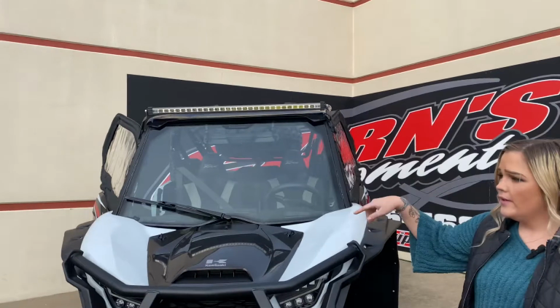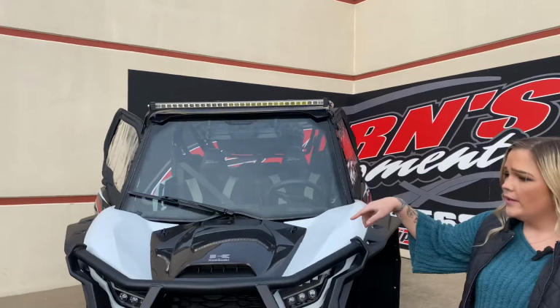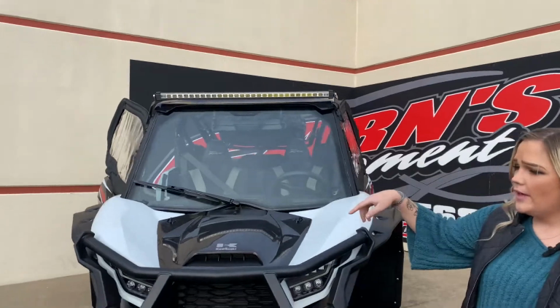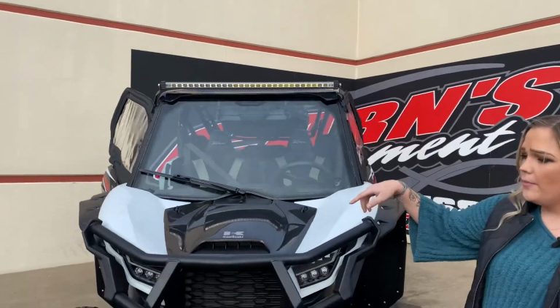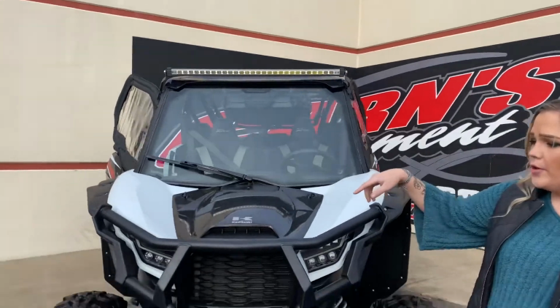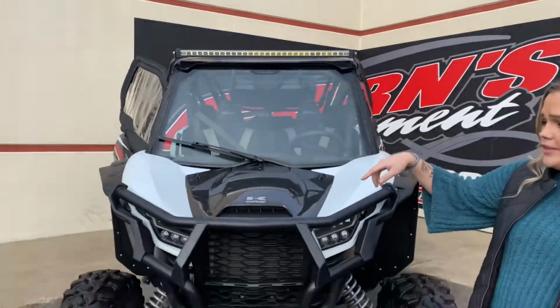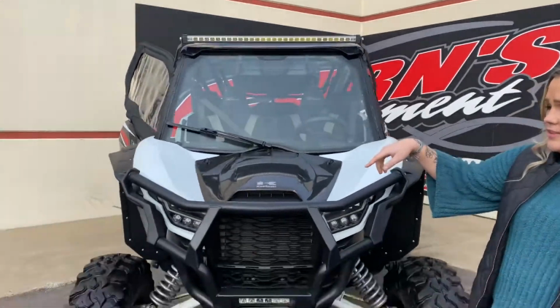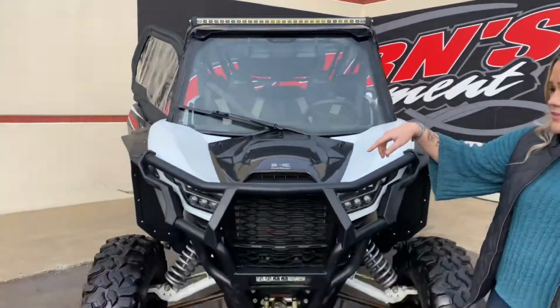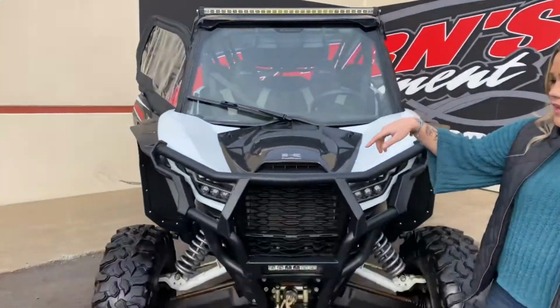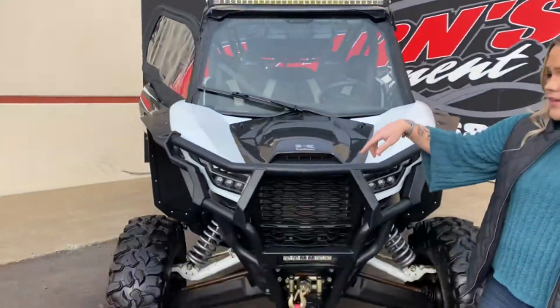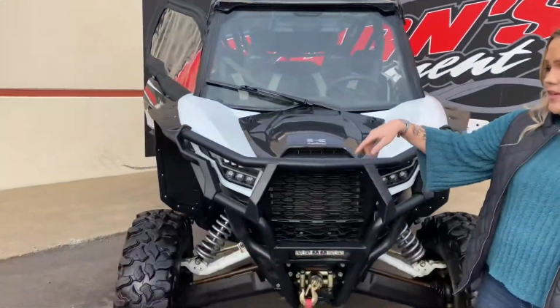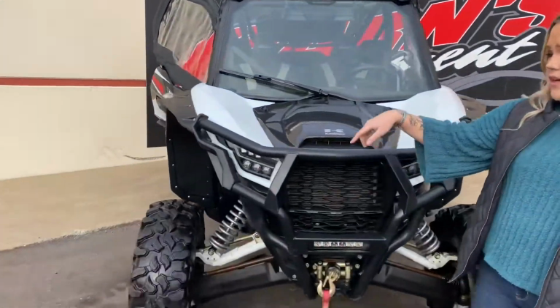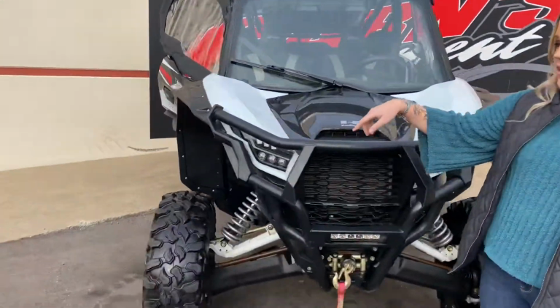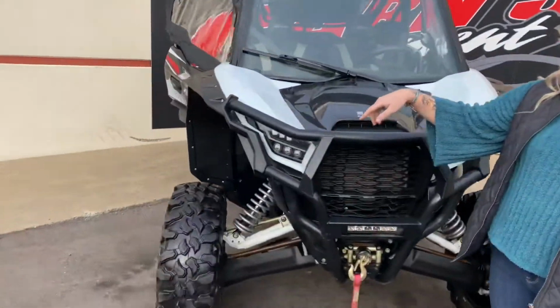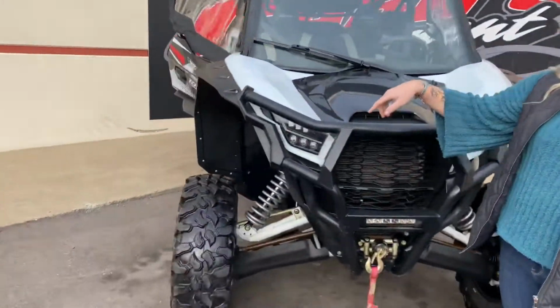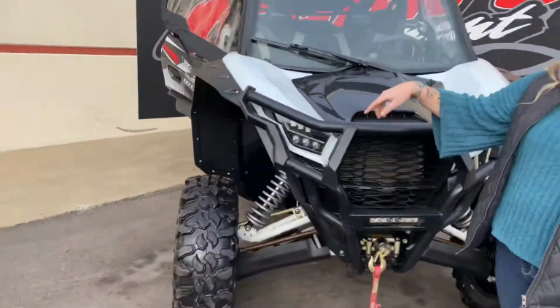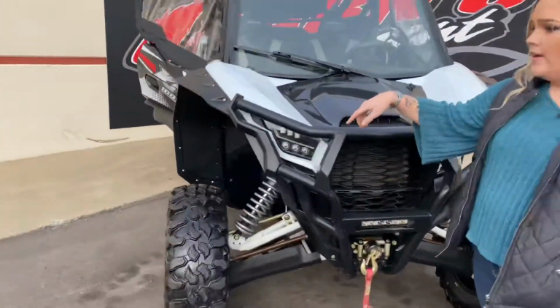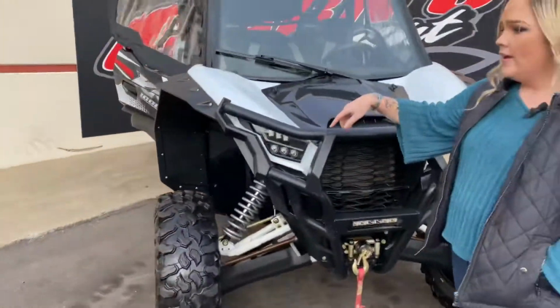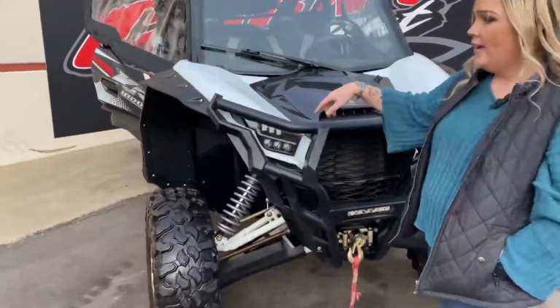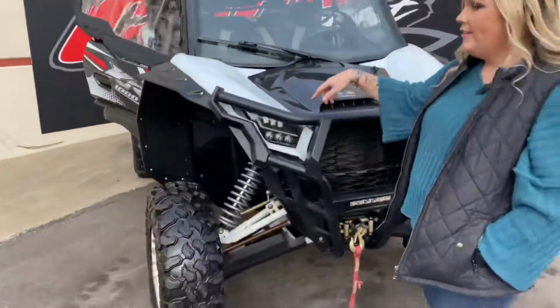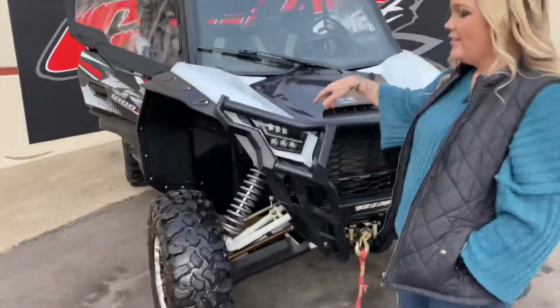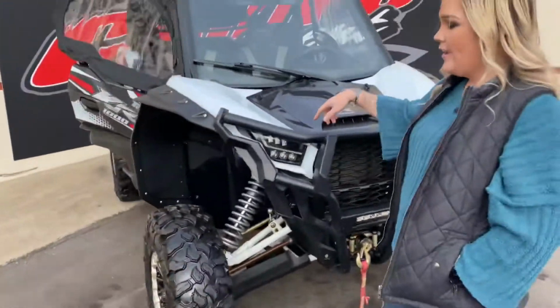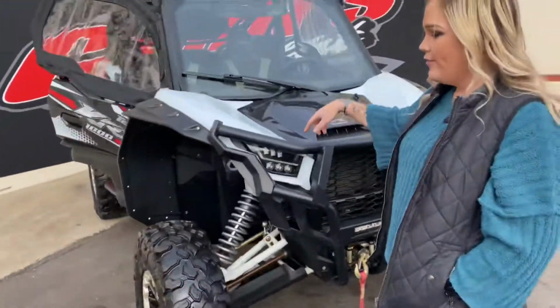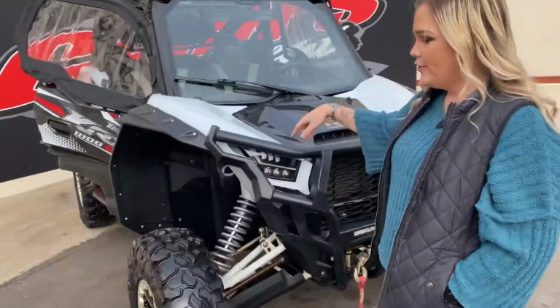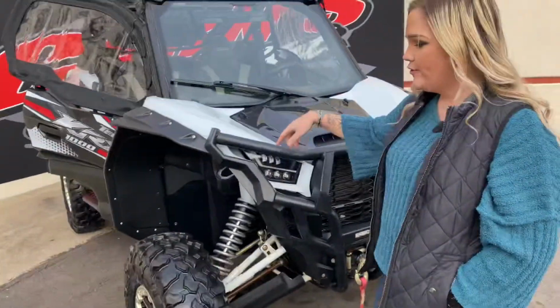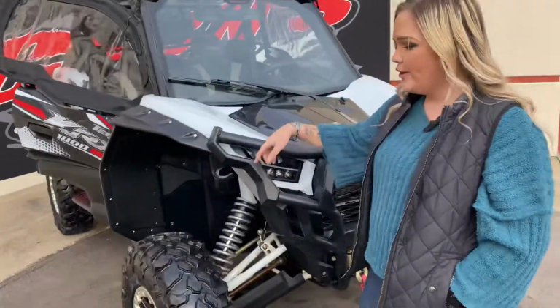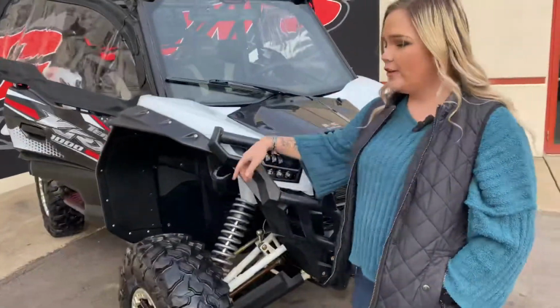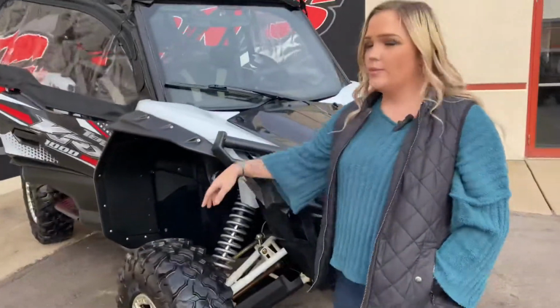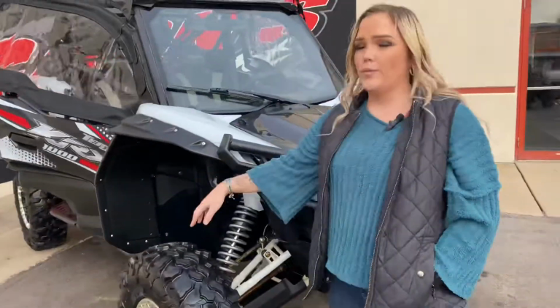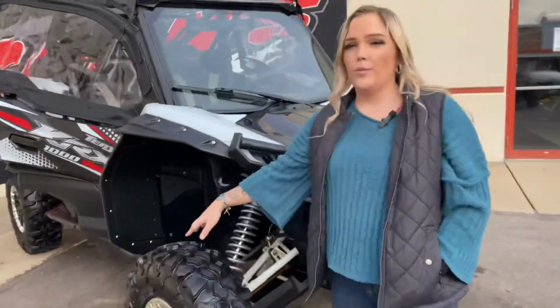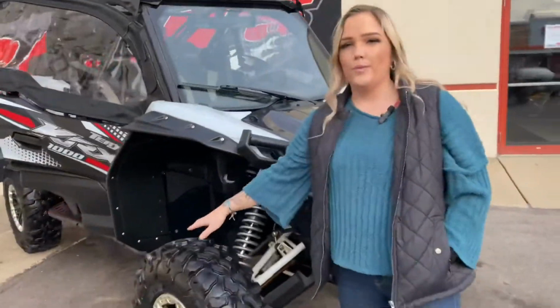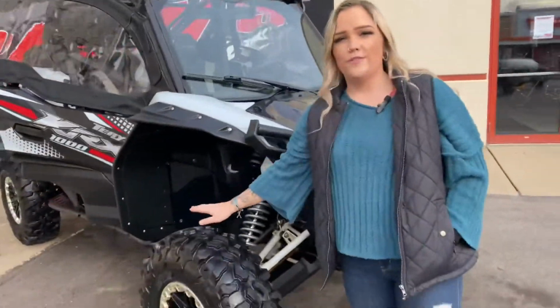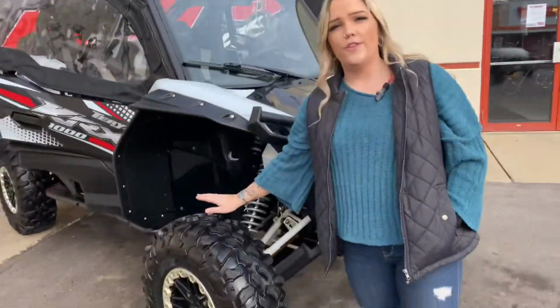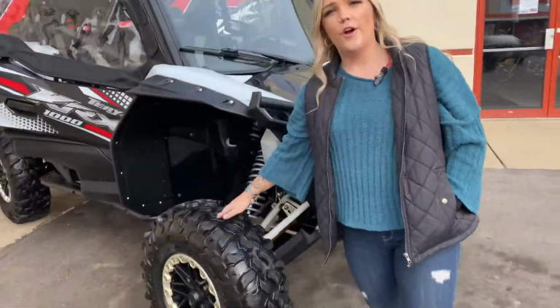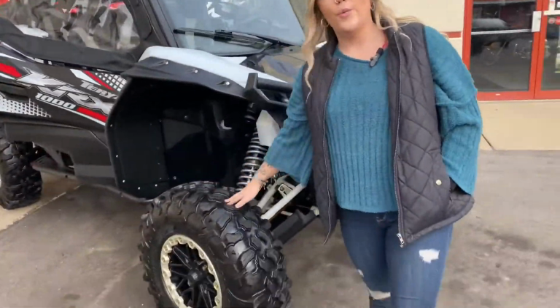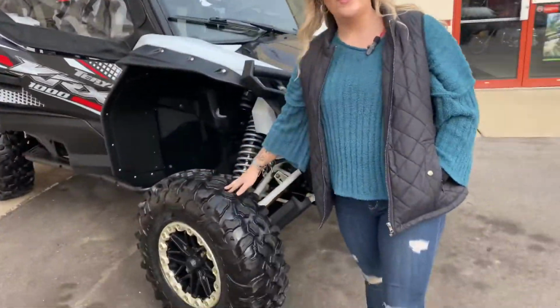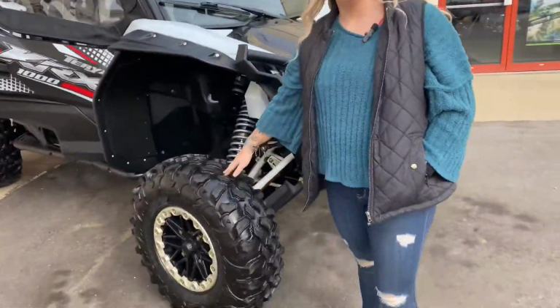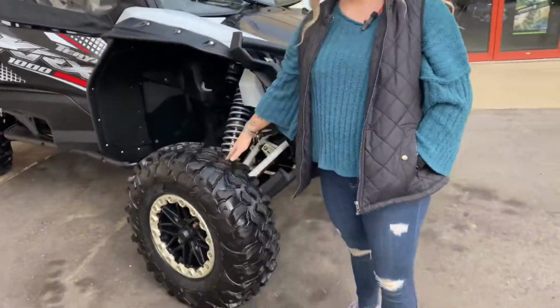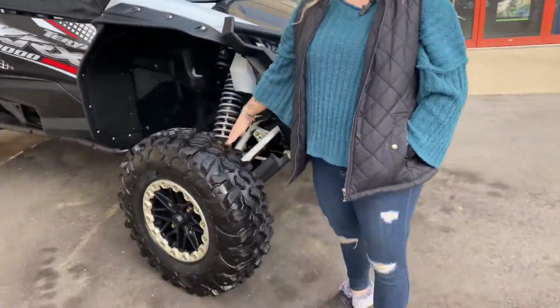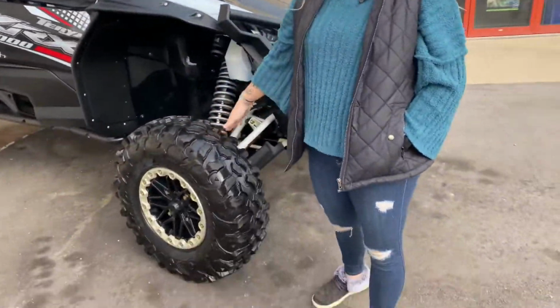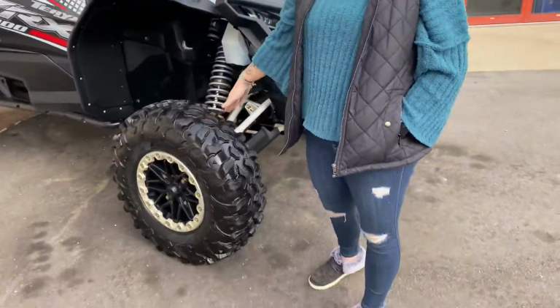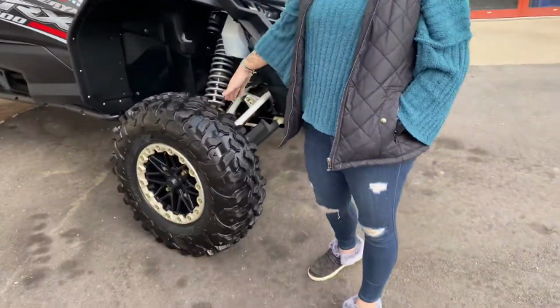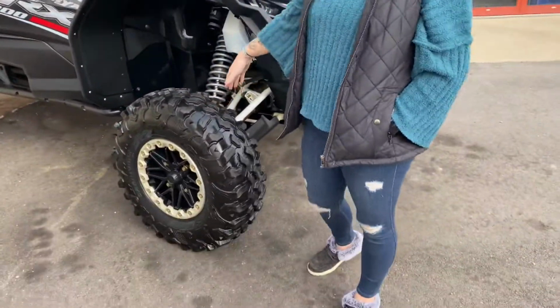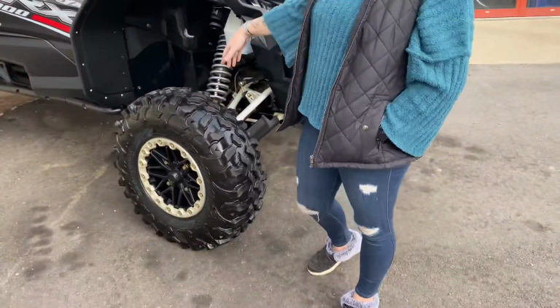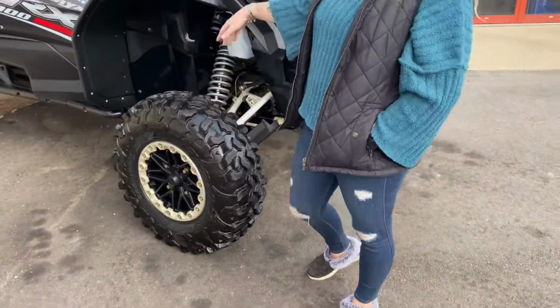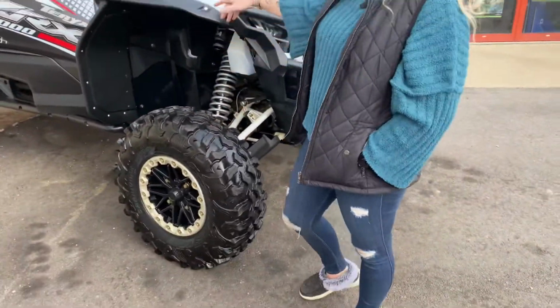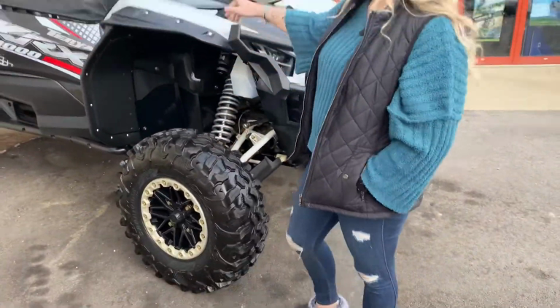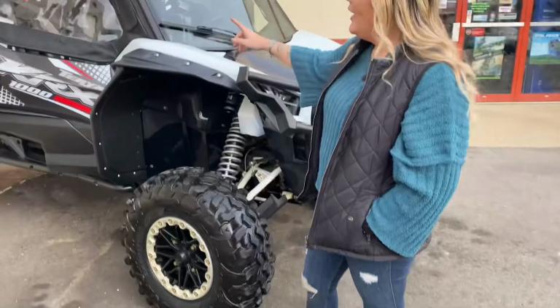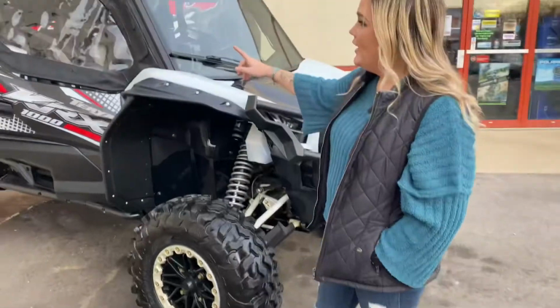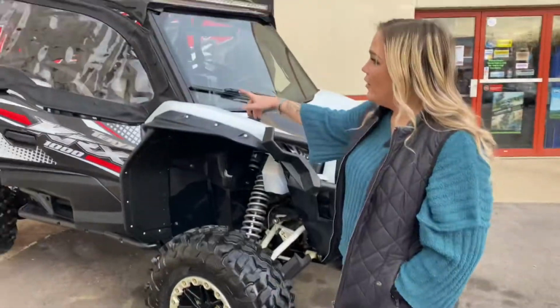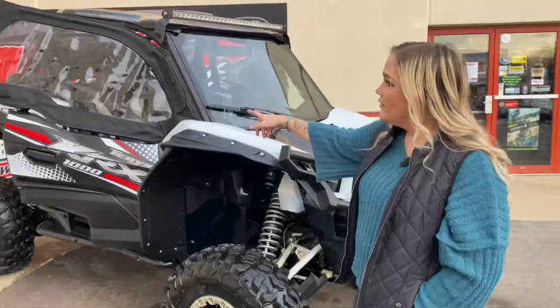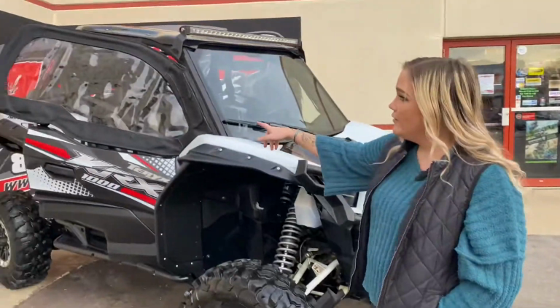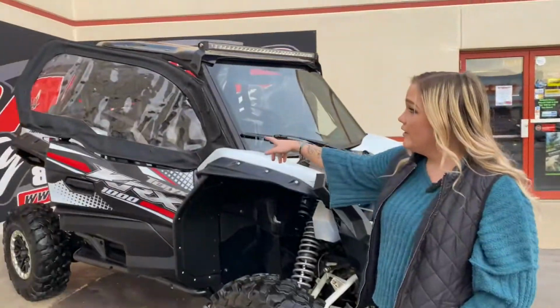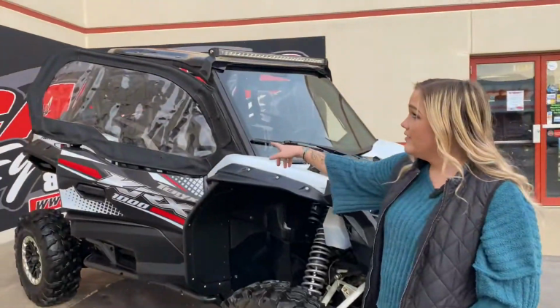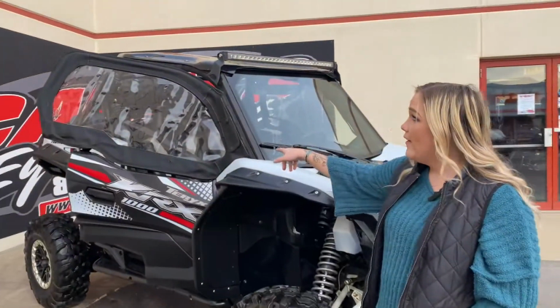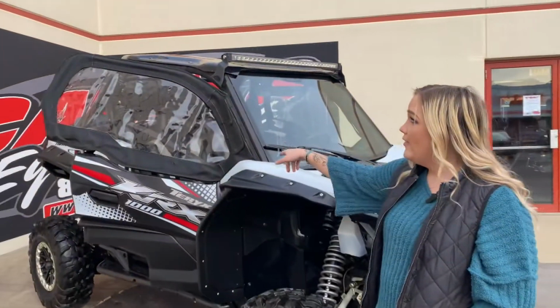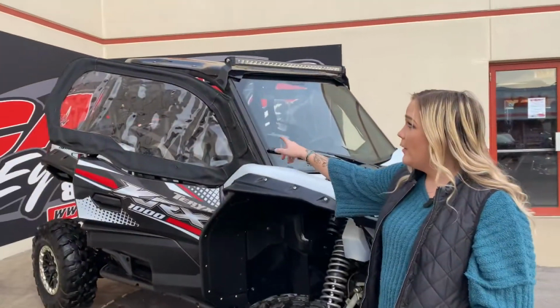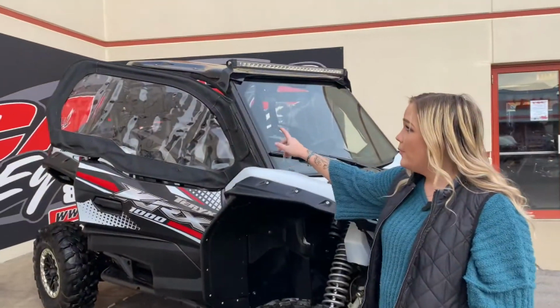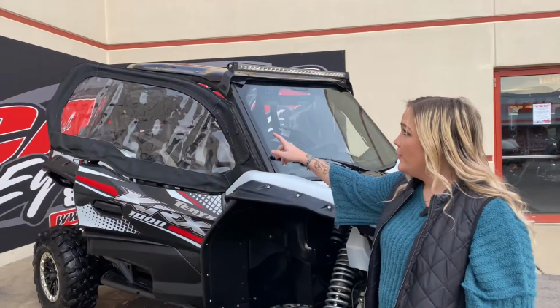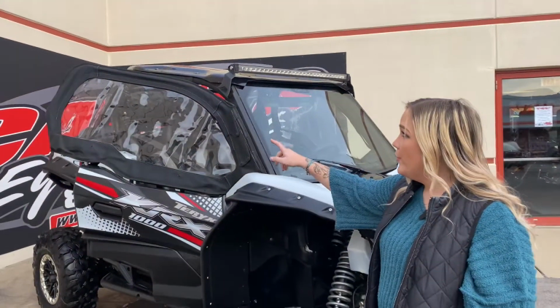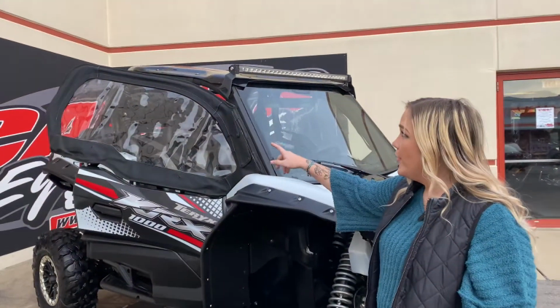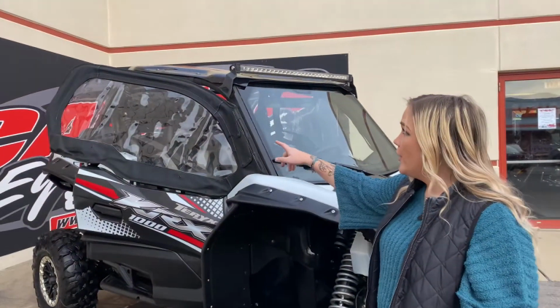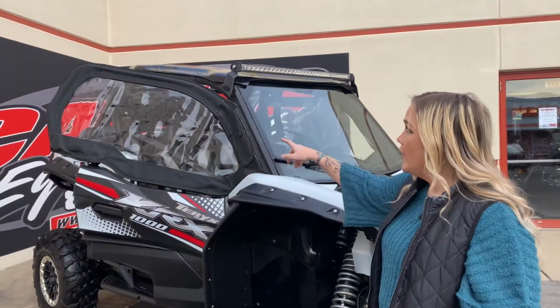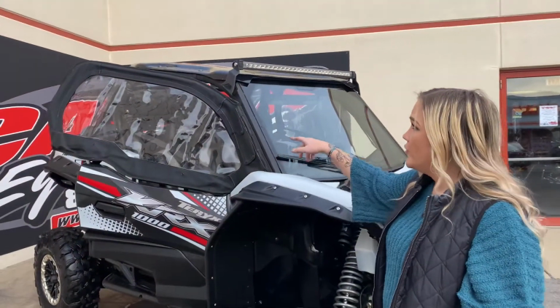Coming around to the side, it does have the stock wheels and tires, and it also has the upper door enclosure.